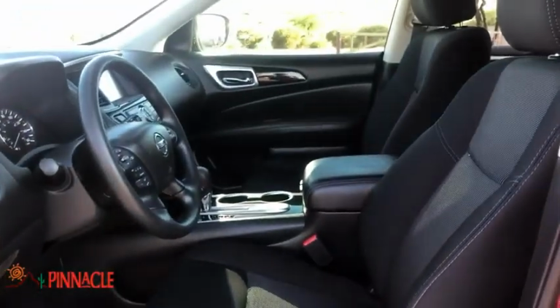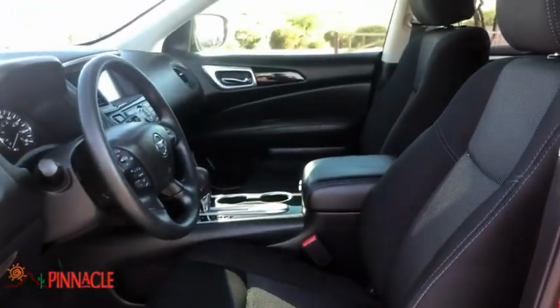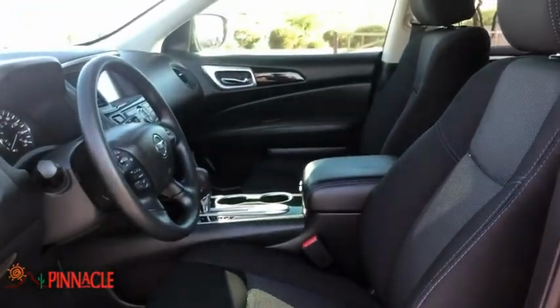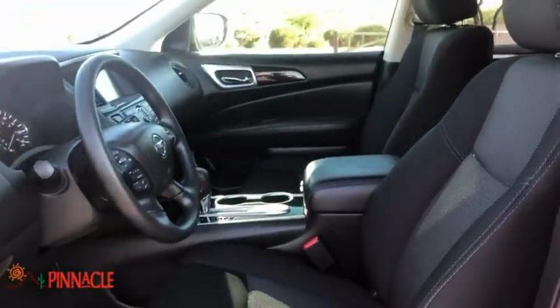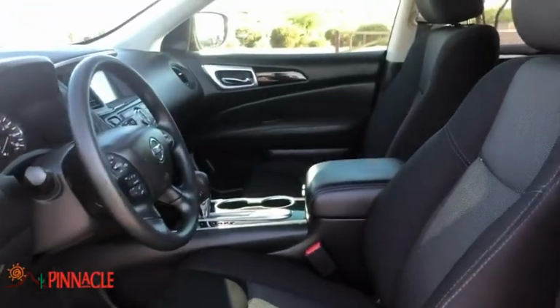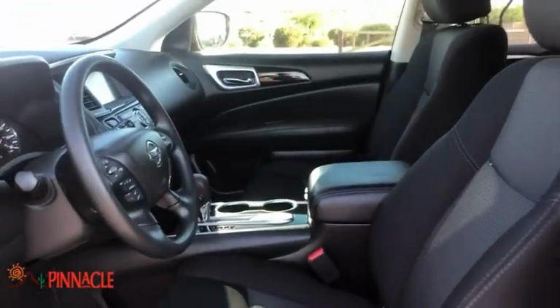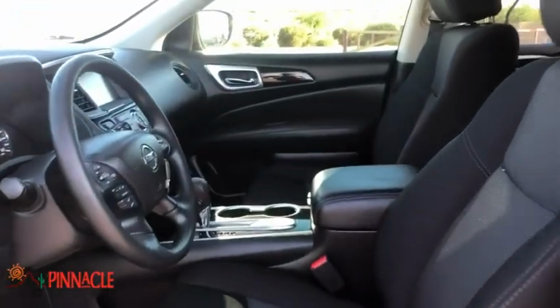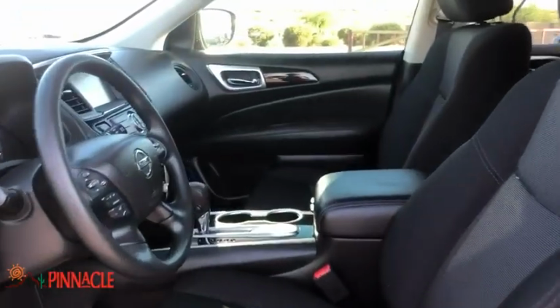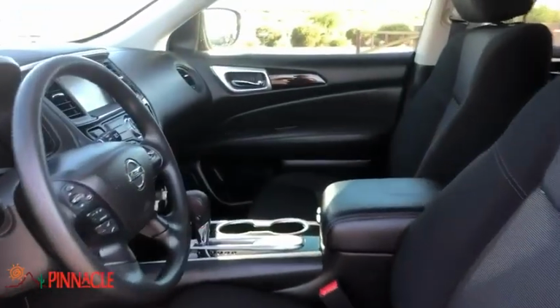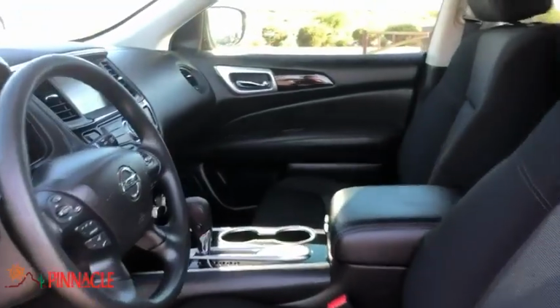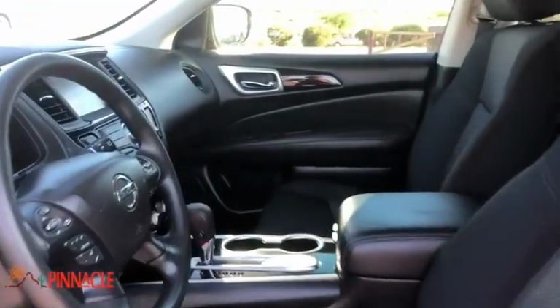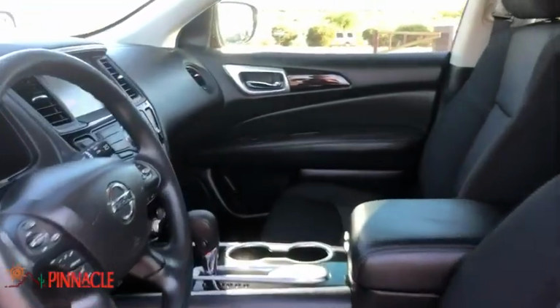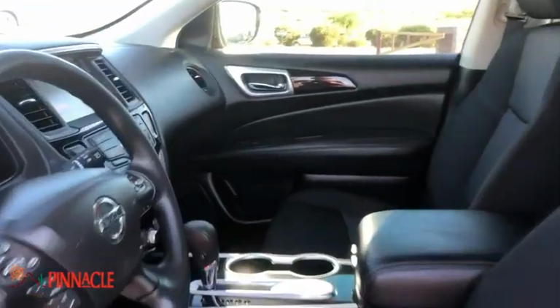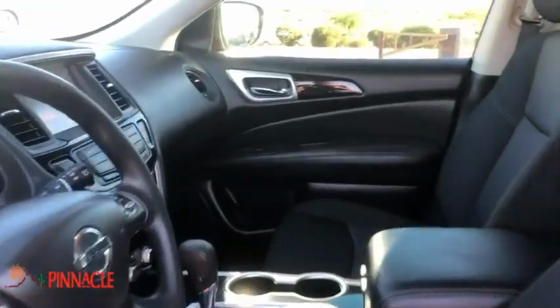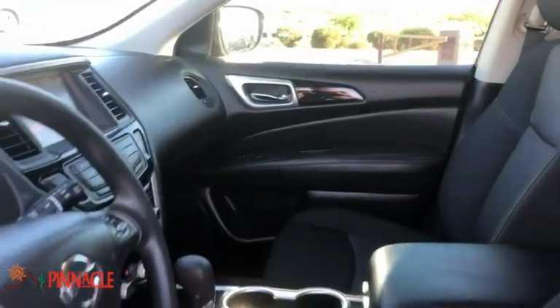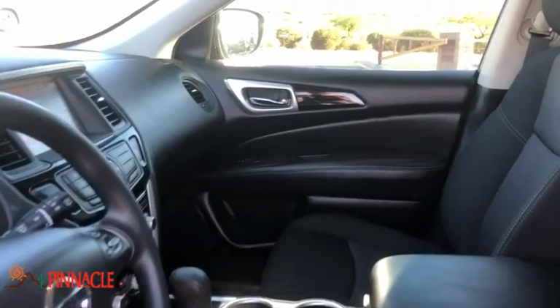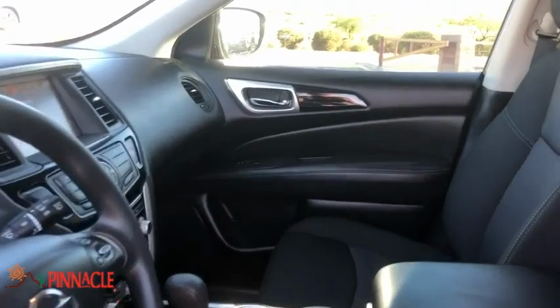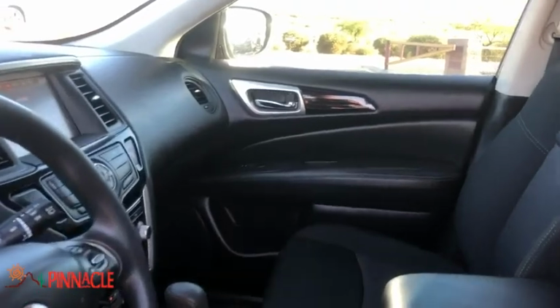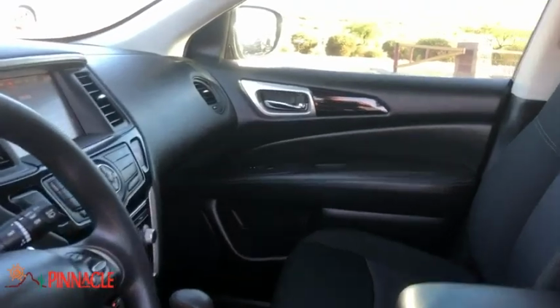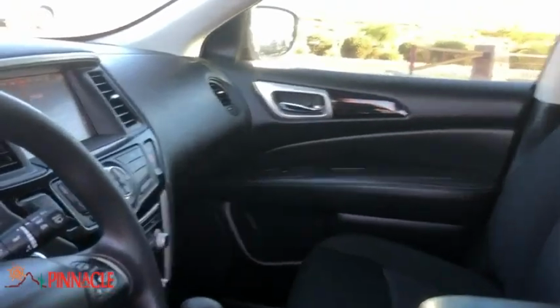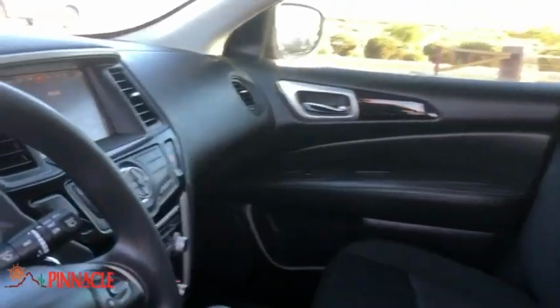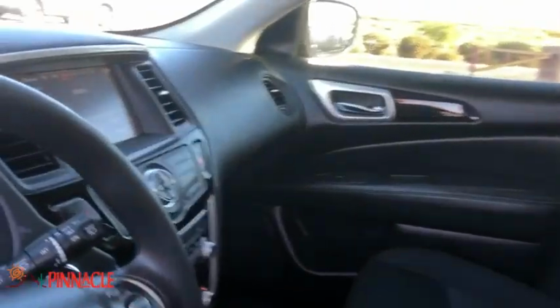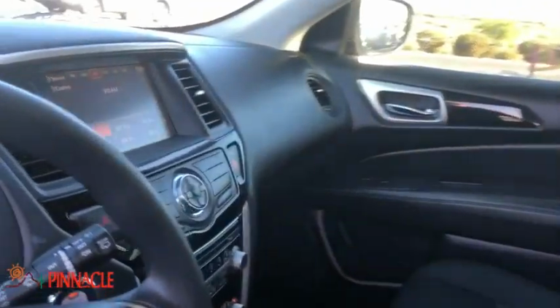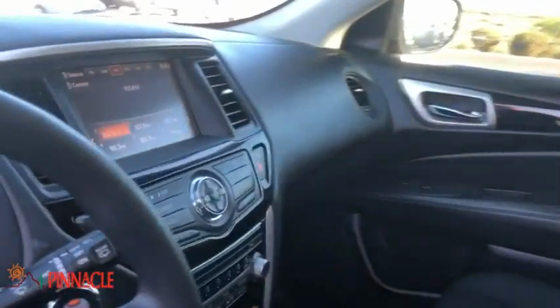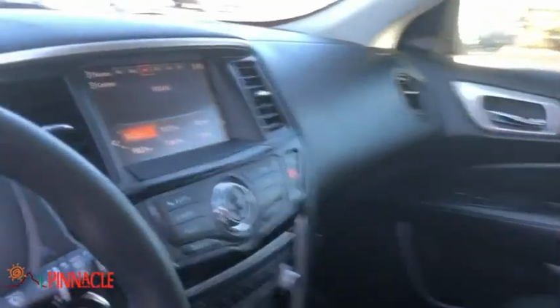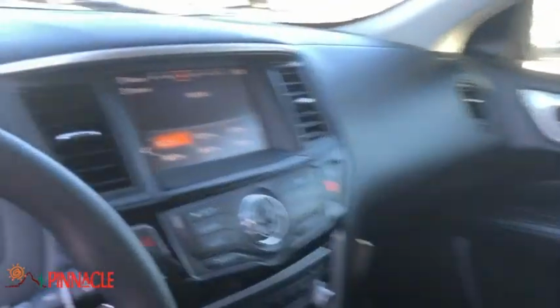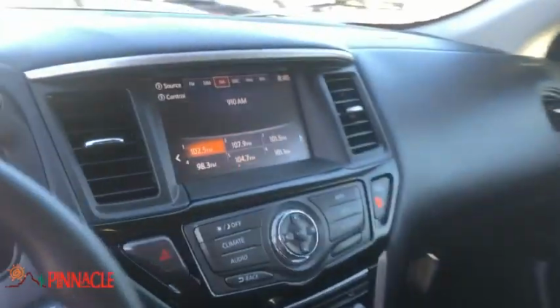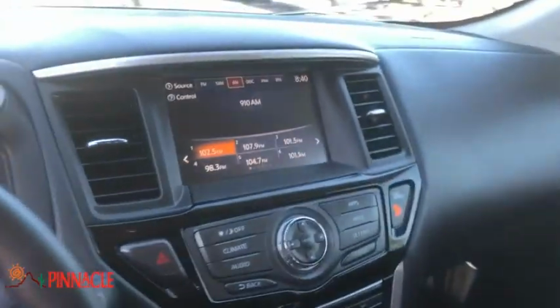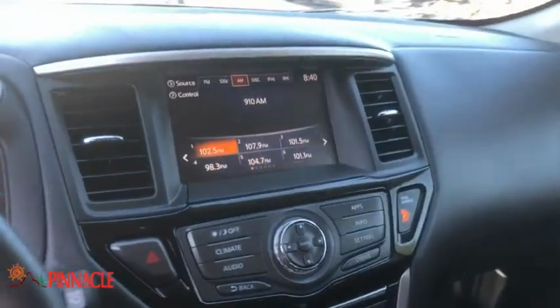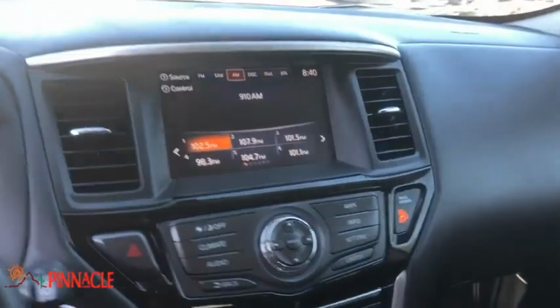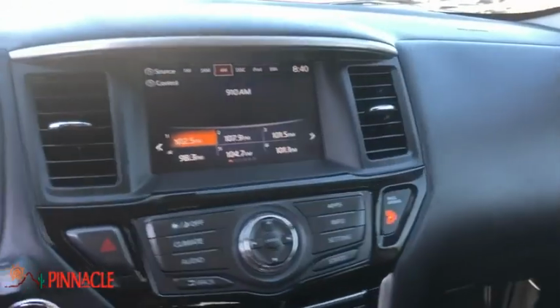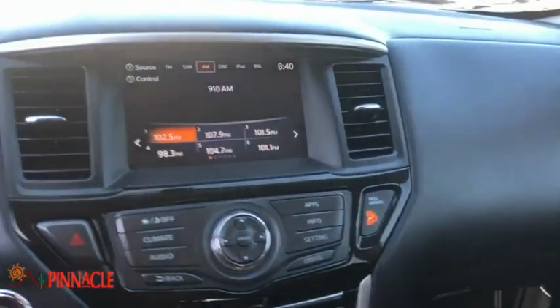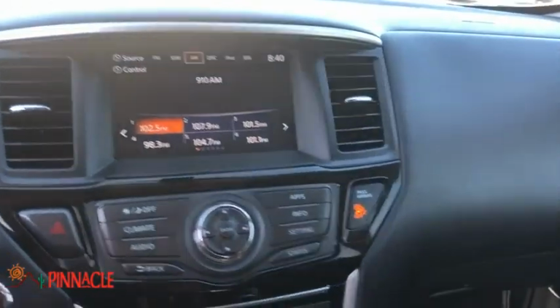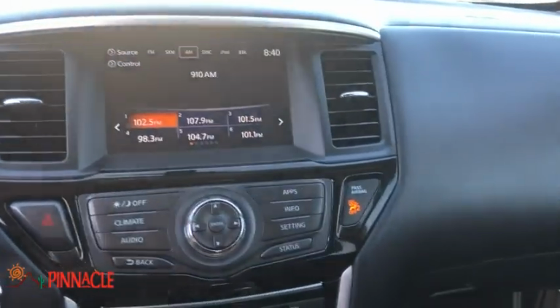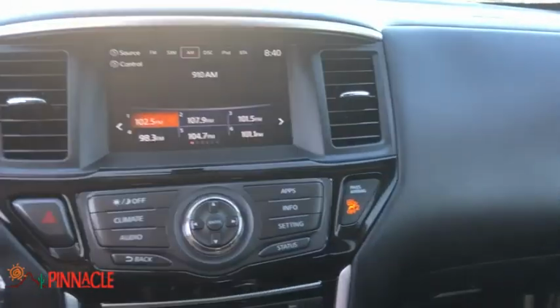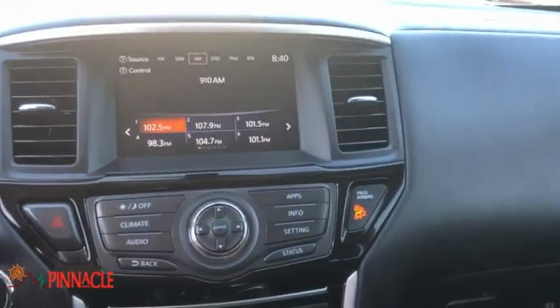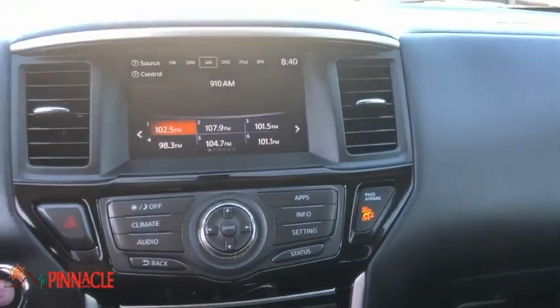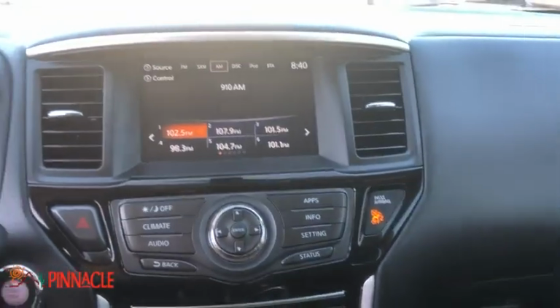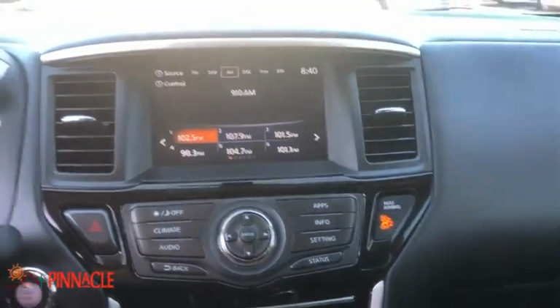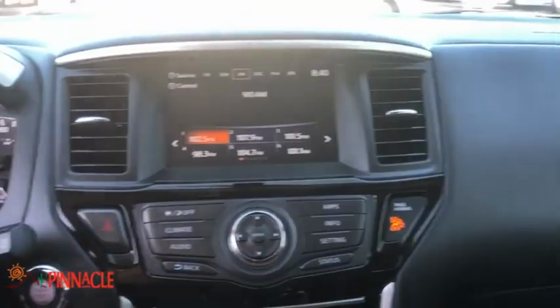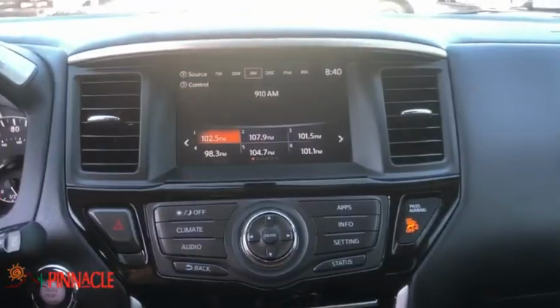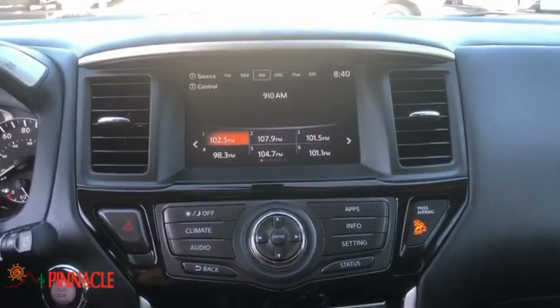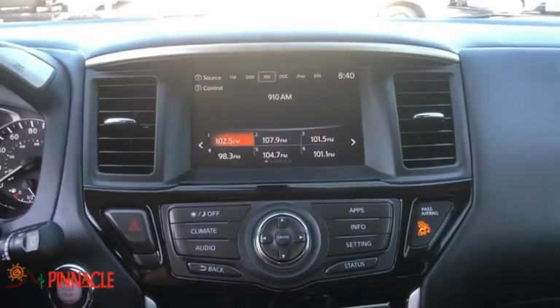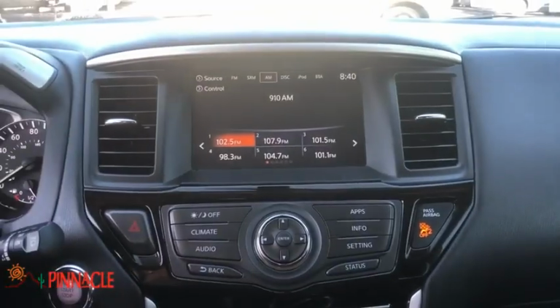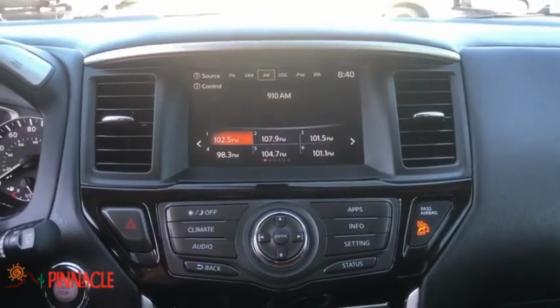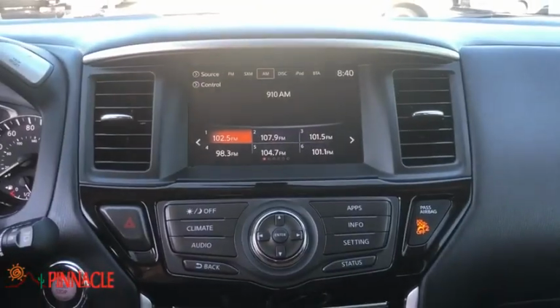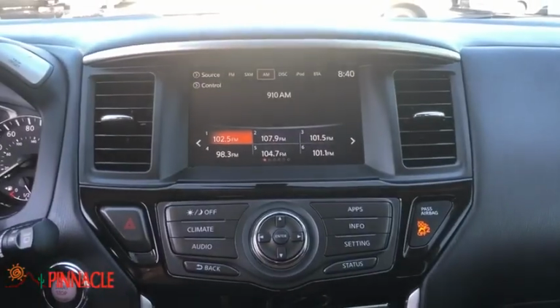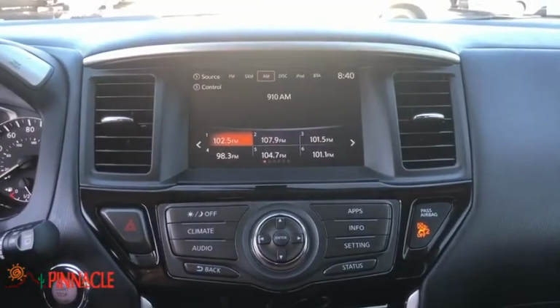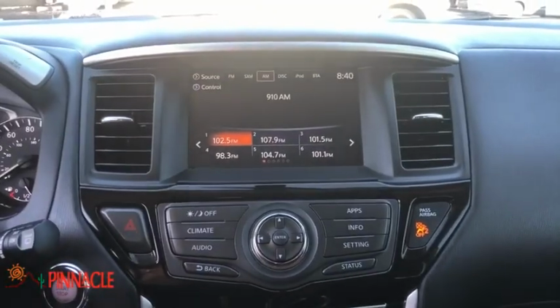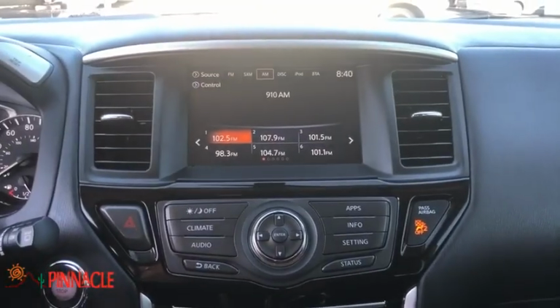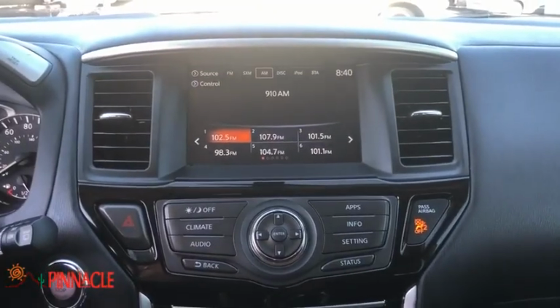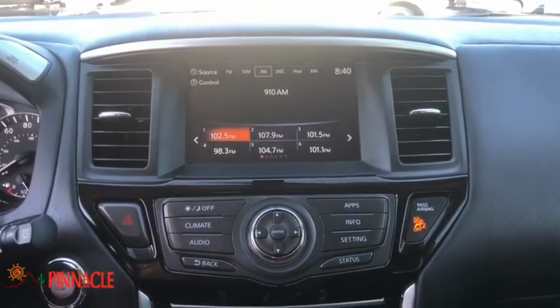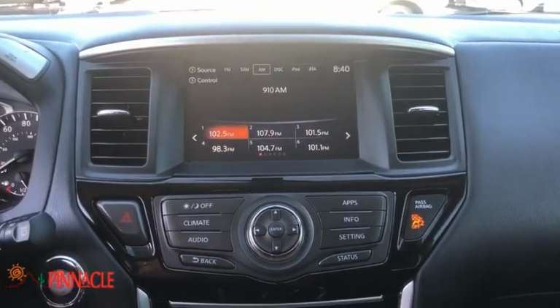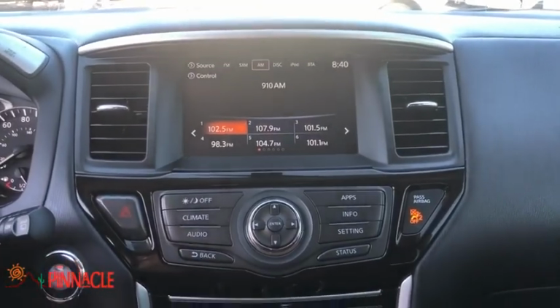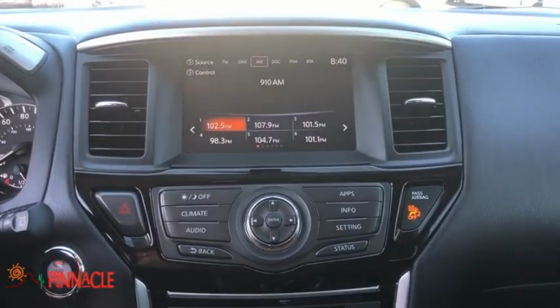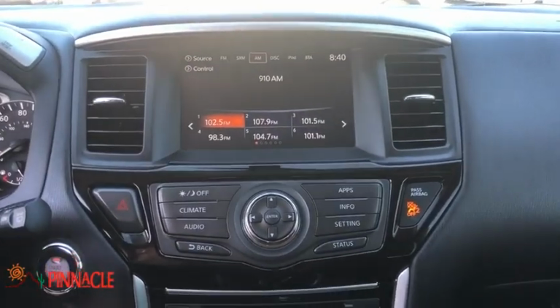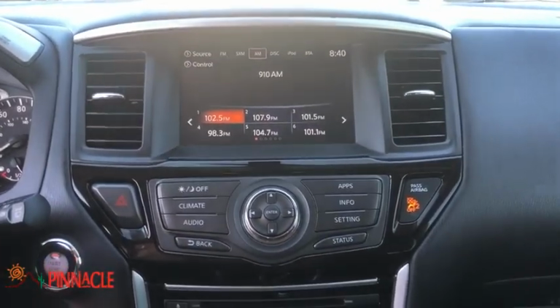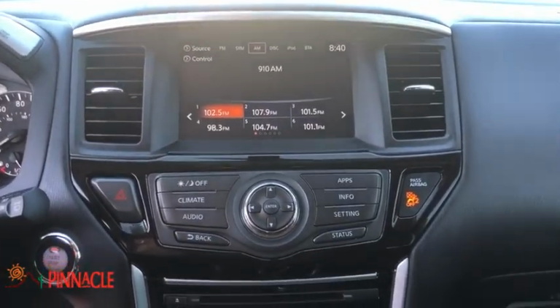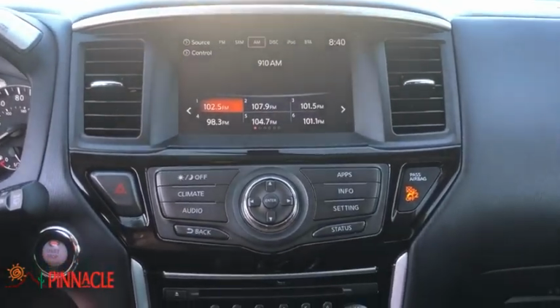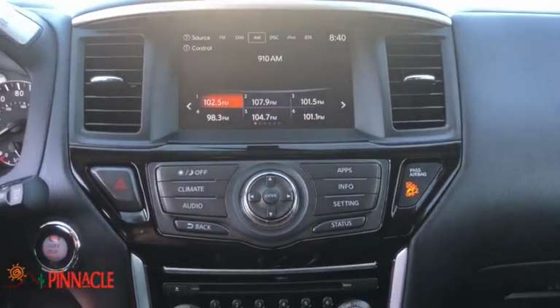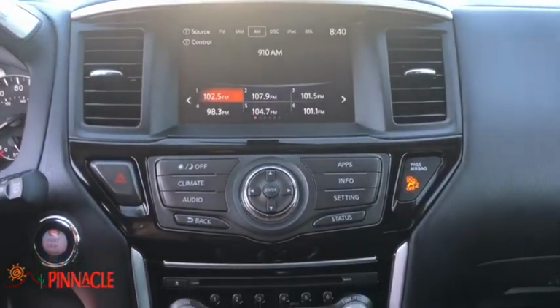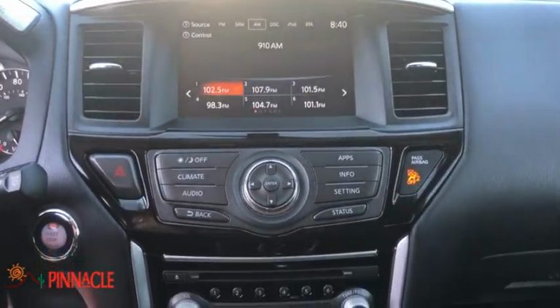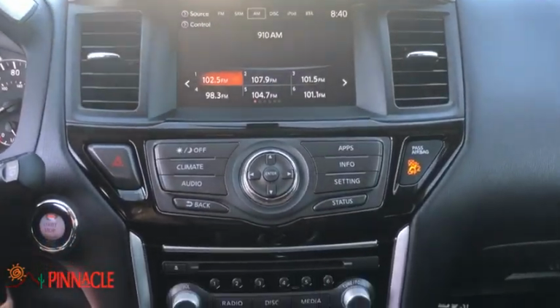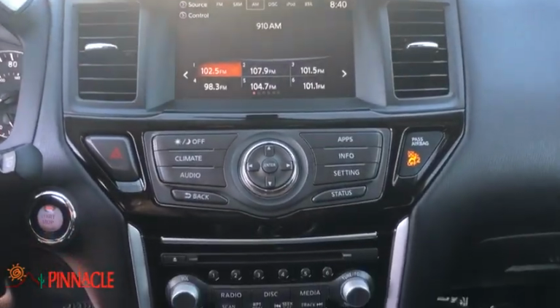Wouldn't you look great in this vehicle? Stop in today and see for yourself. Nobody tops a Pinnacle deal. Nobody.